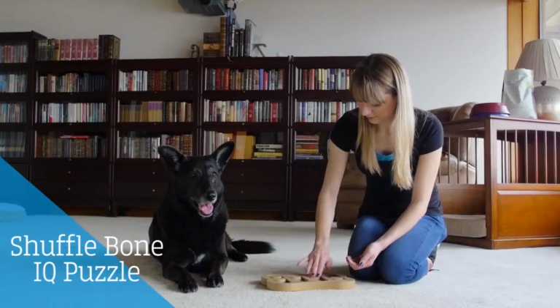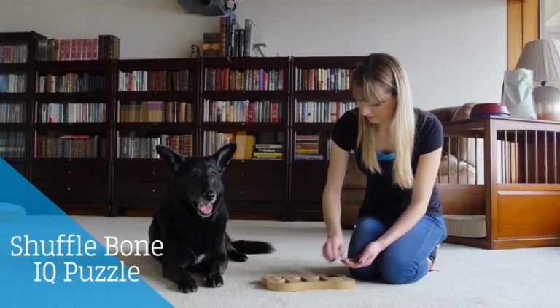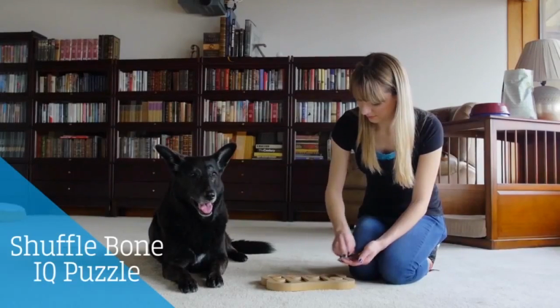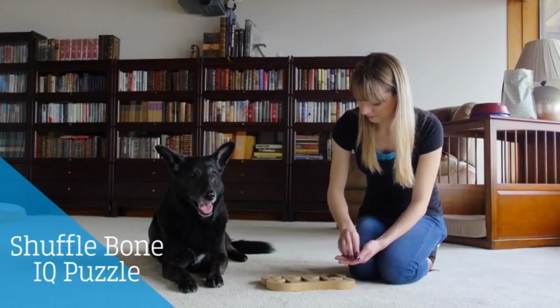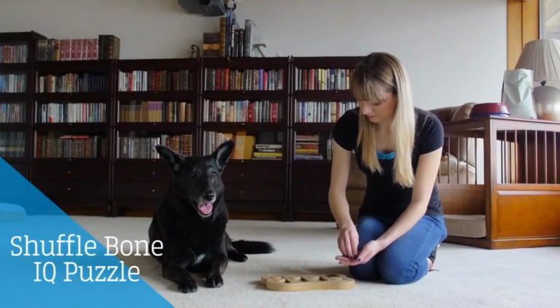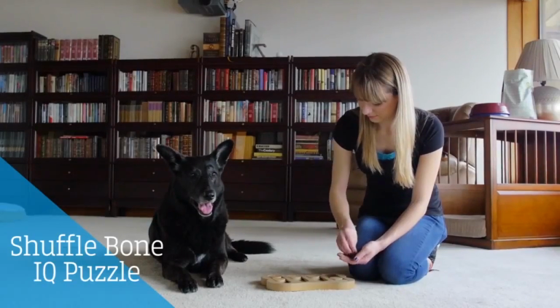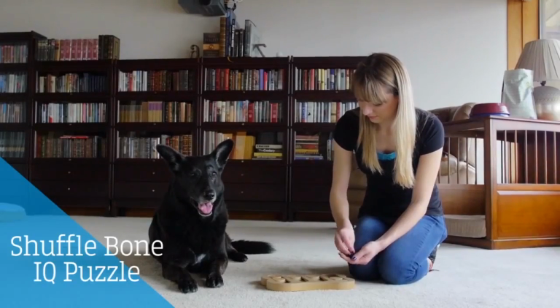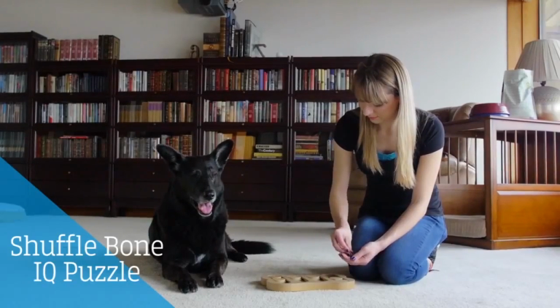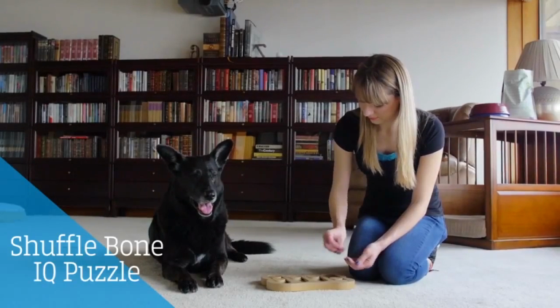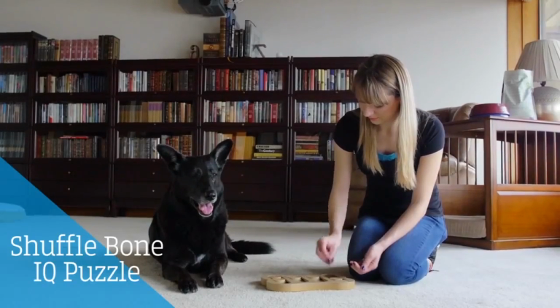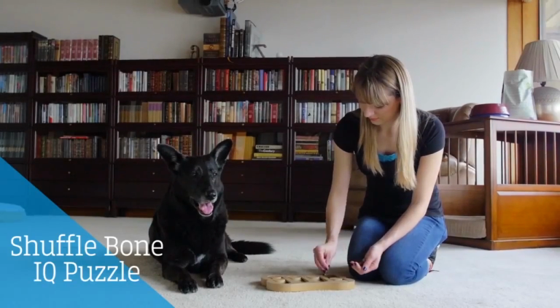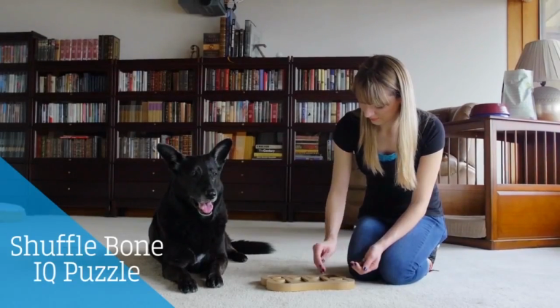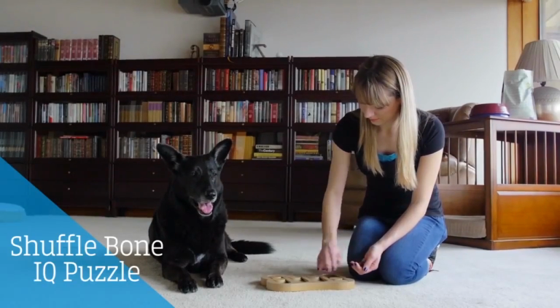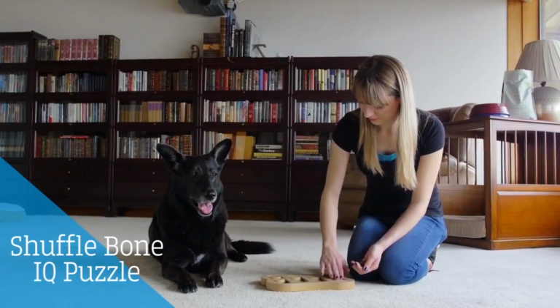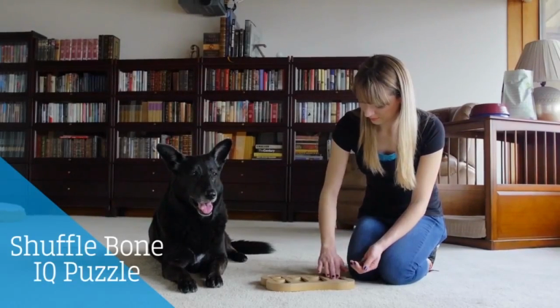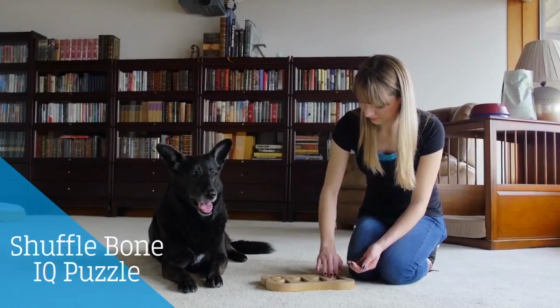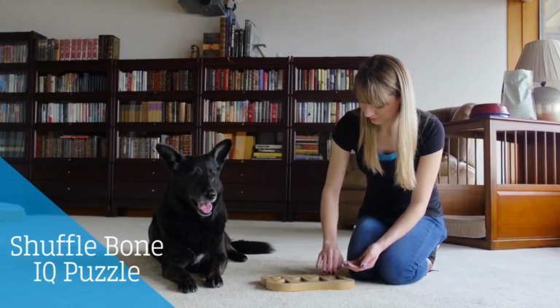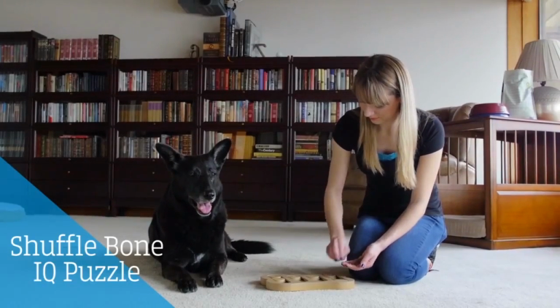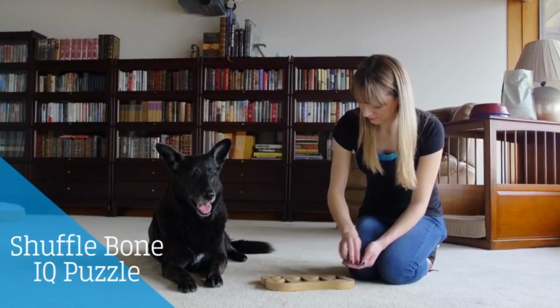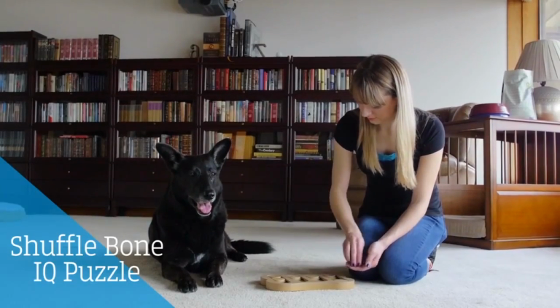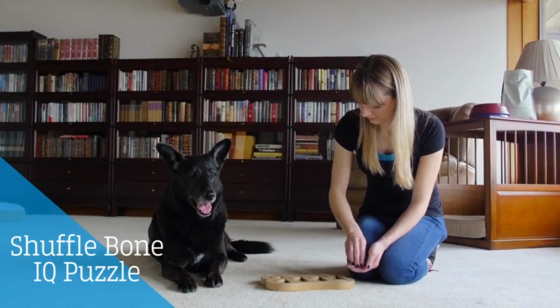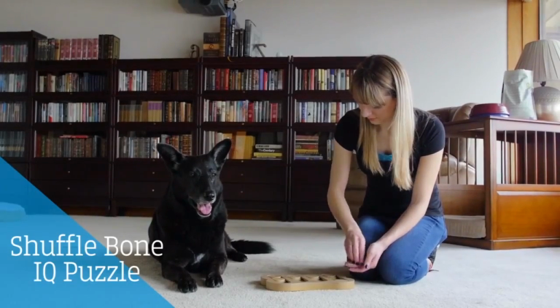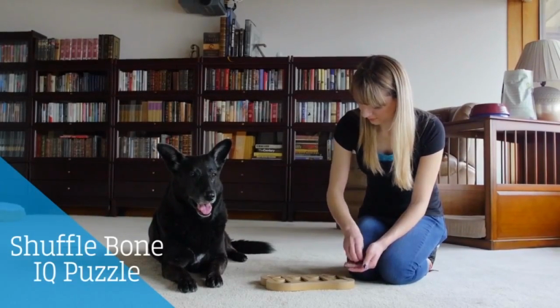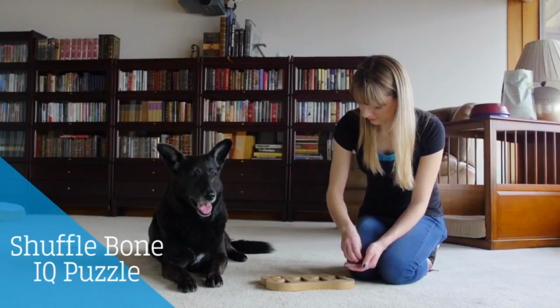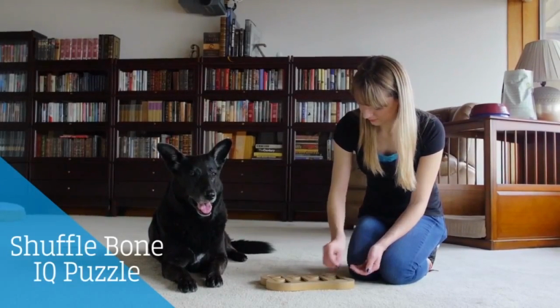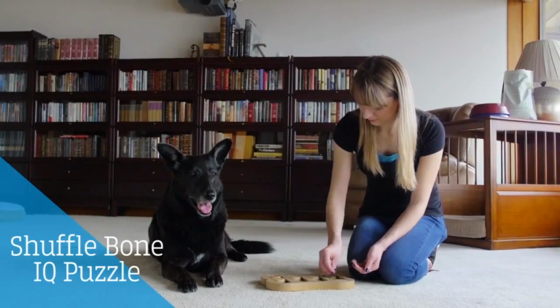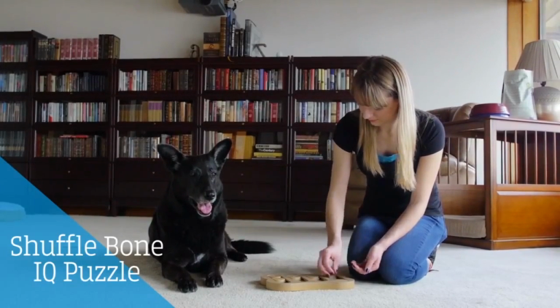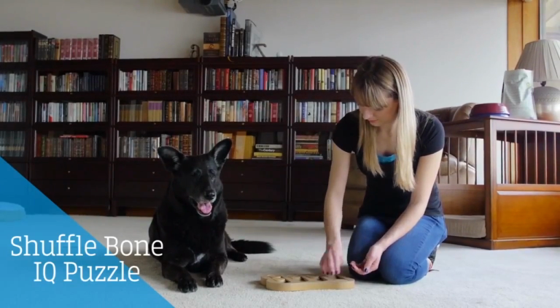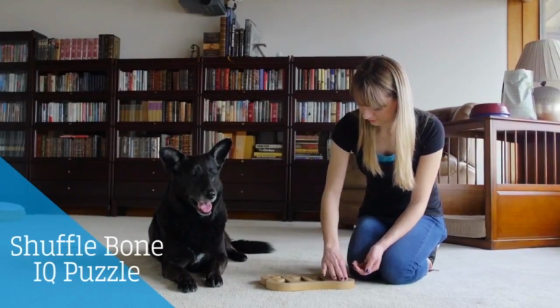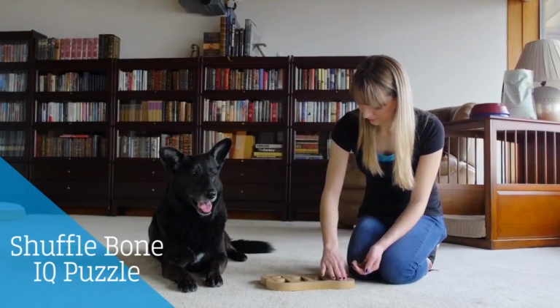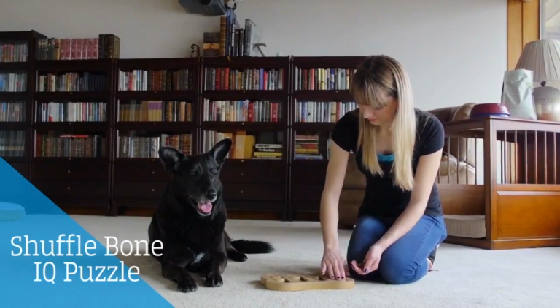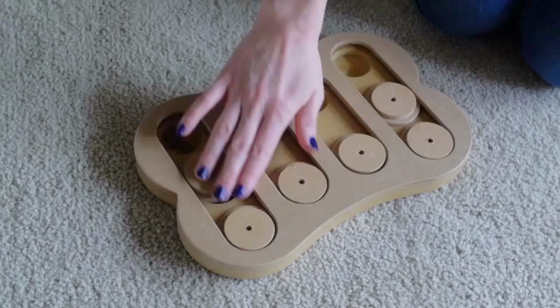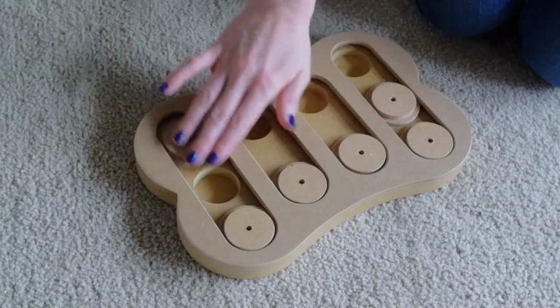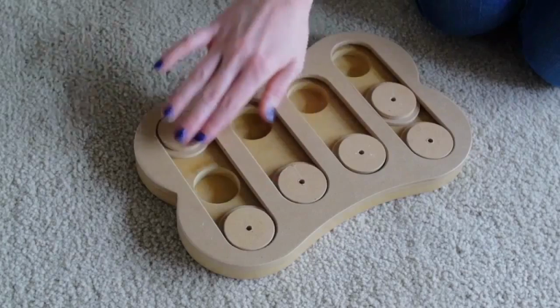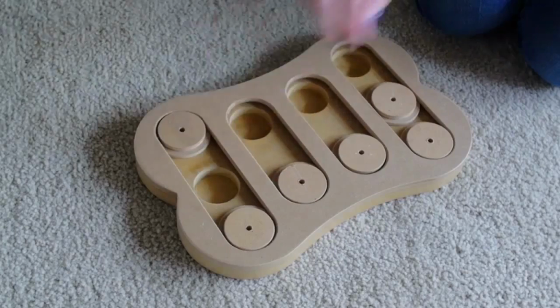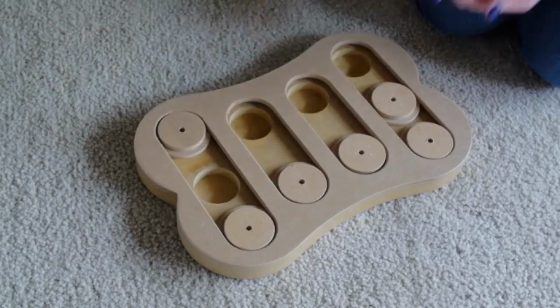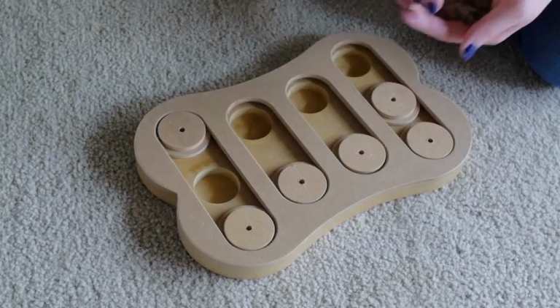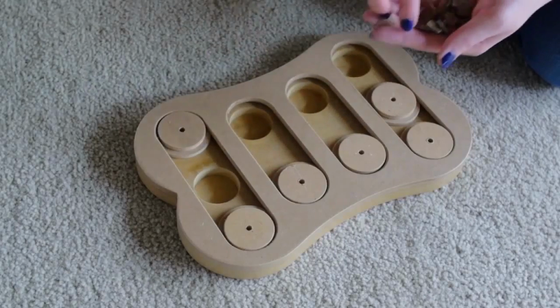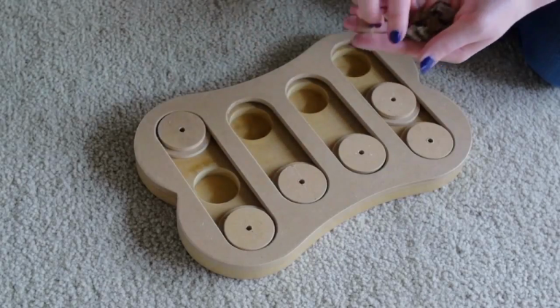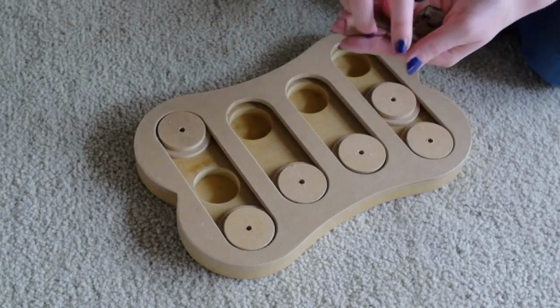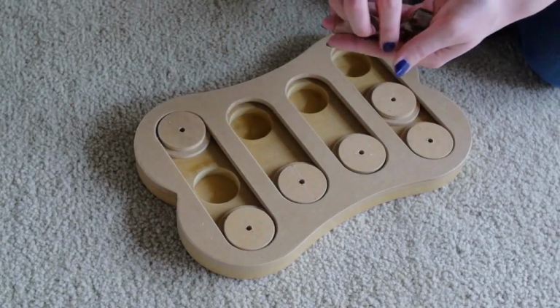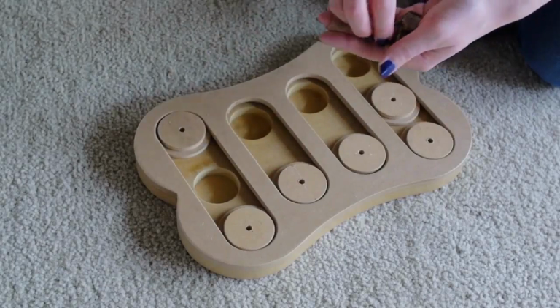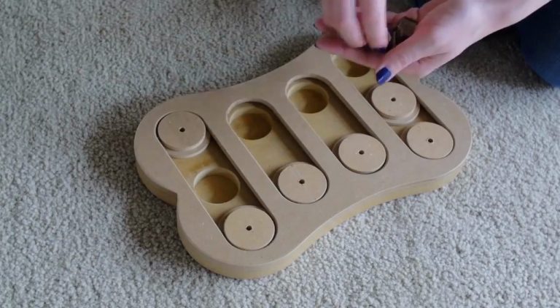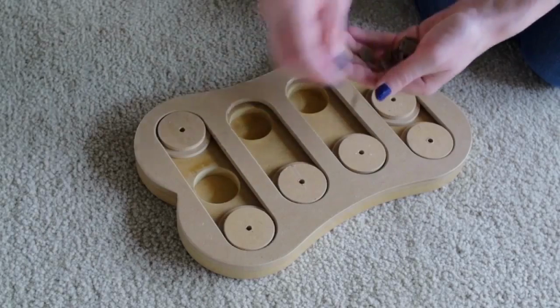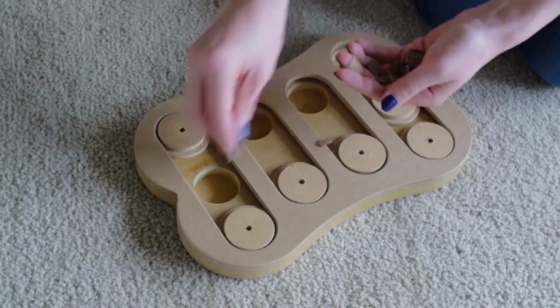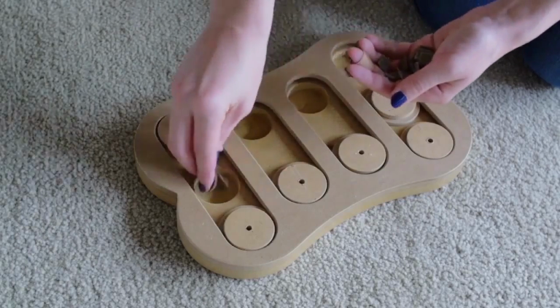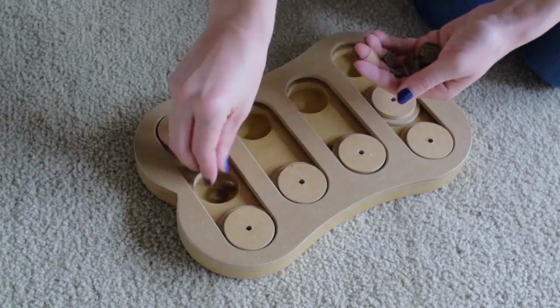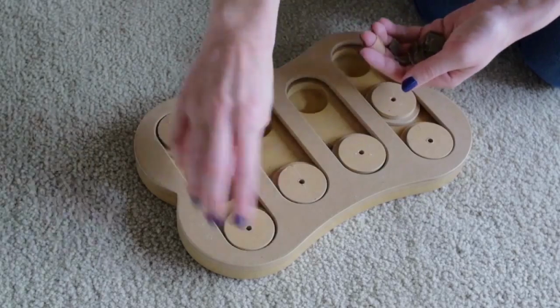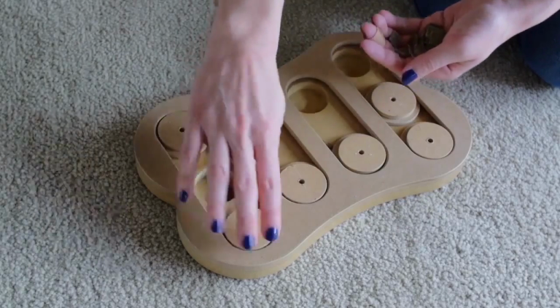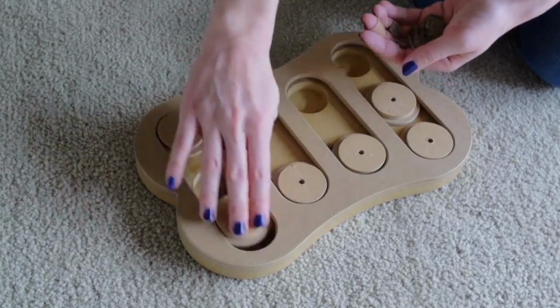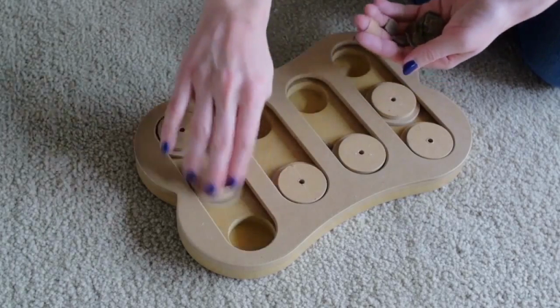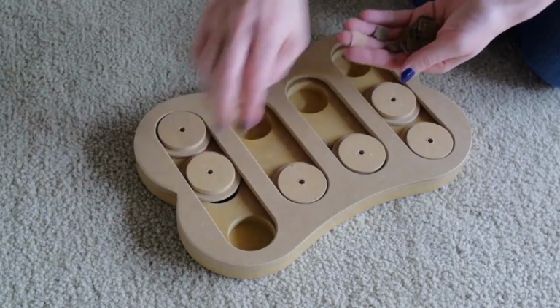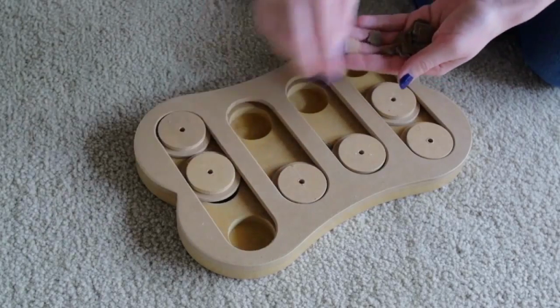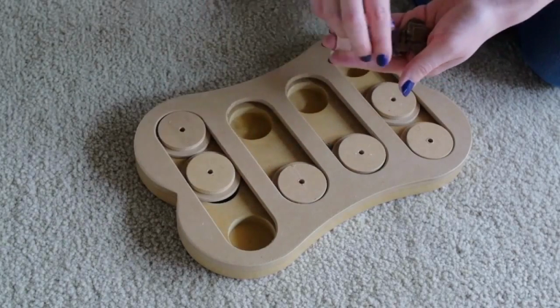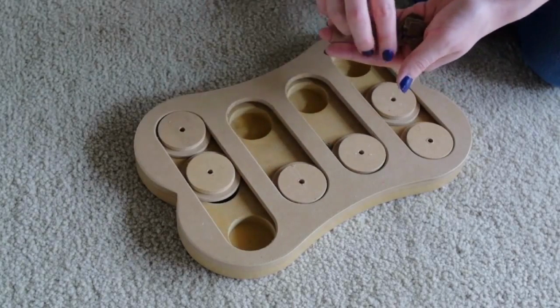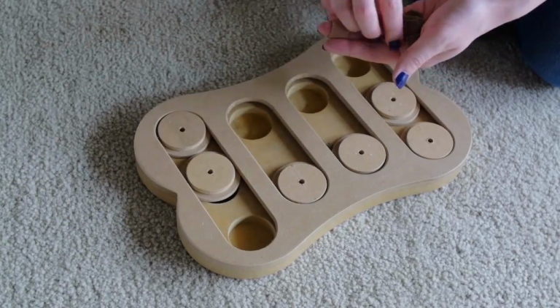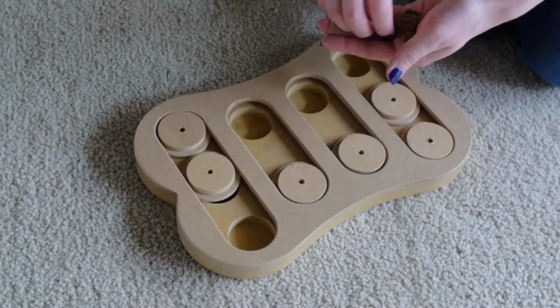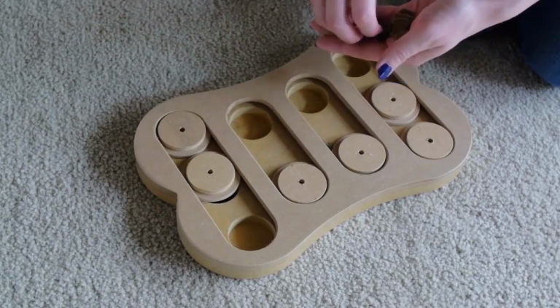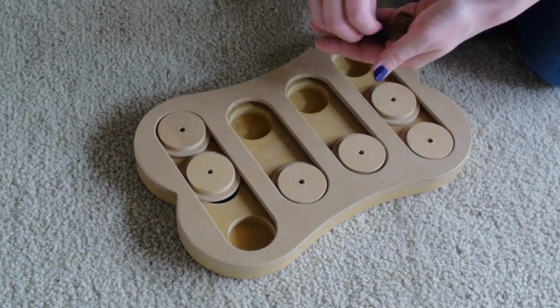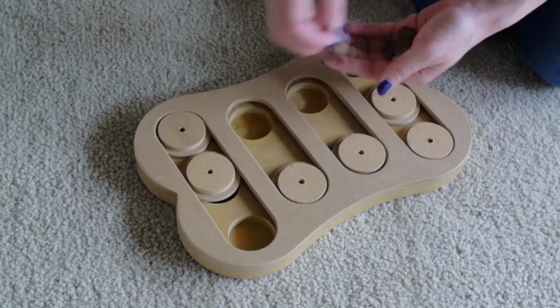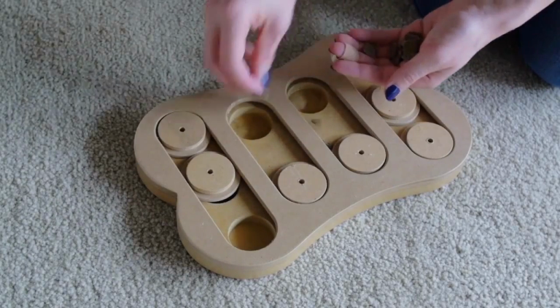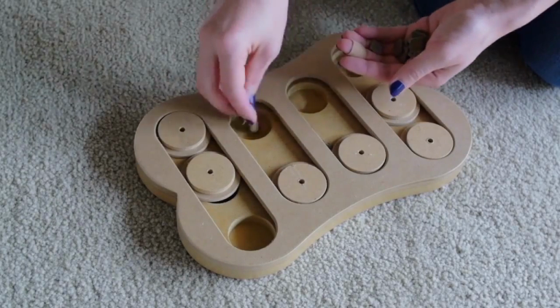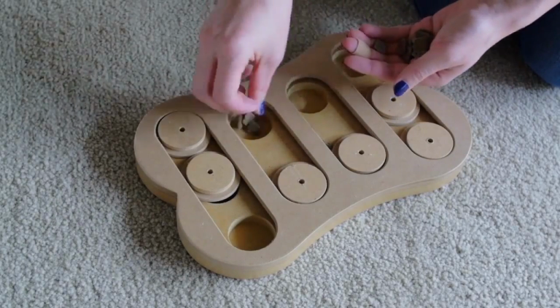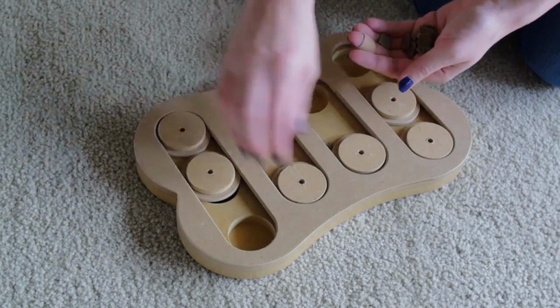This toy challenges your dog mentally by having them find treats hidden inside. You can hide treats or their food in the spaces.